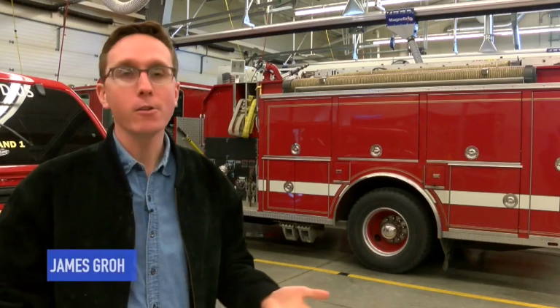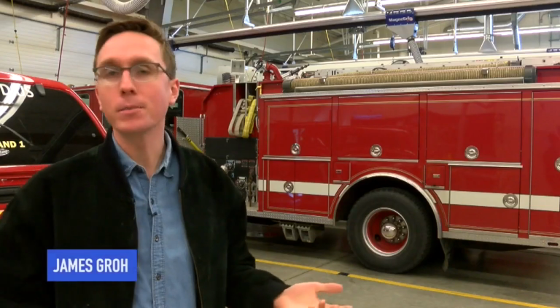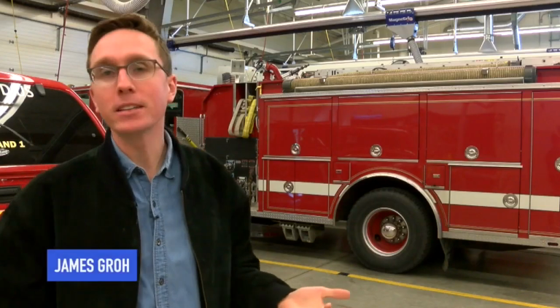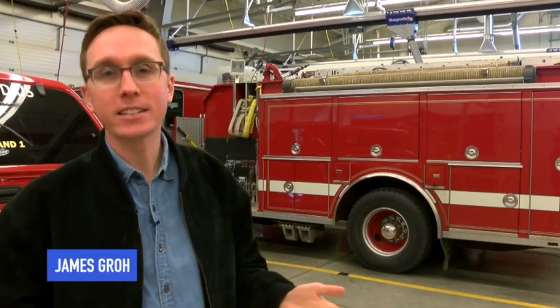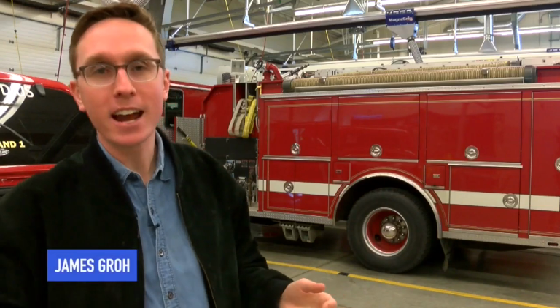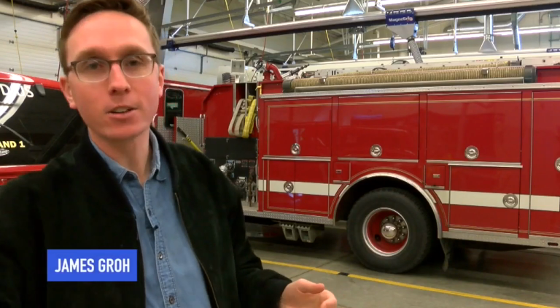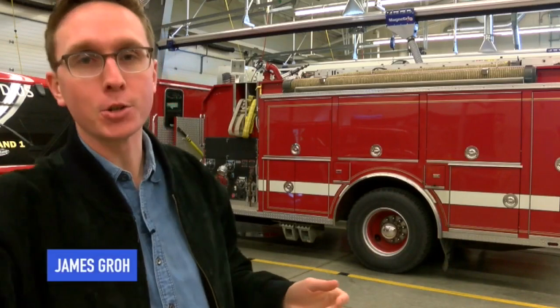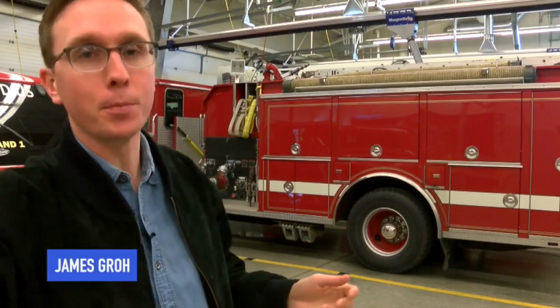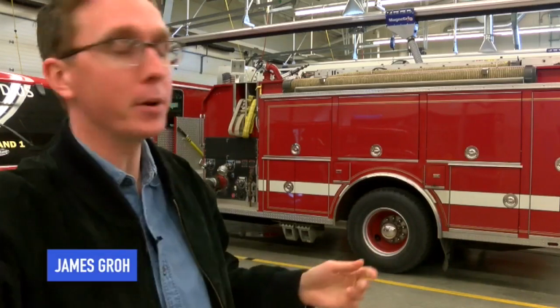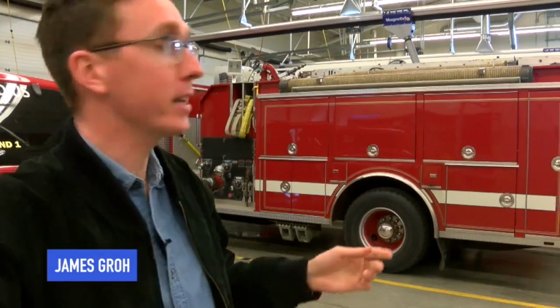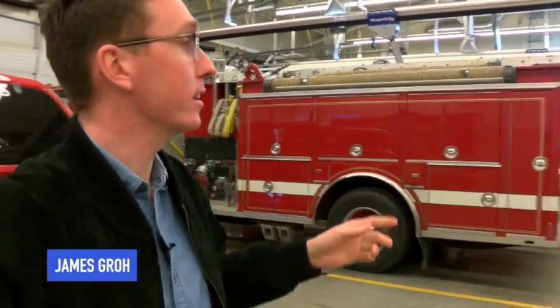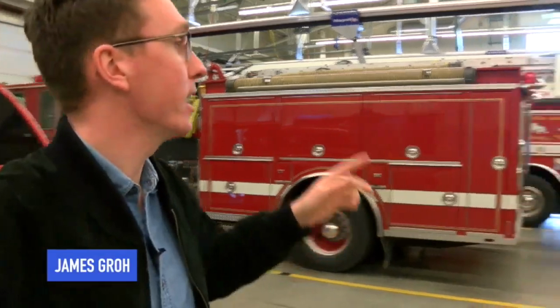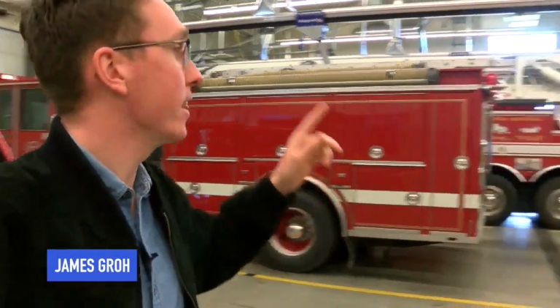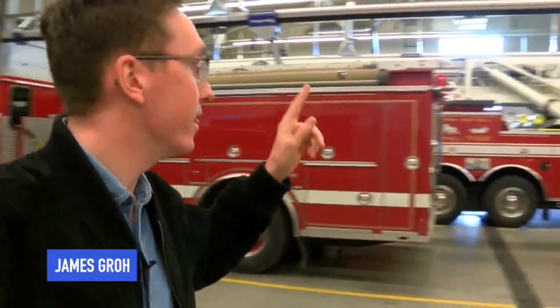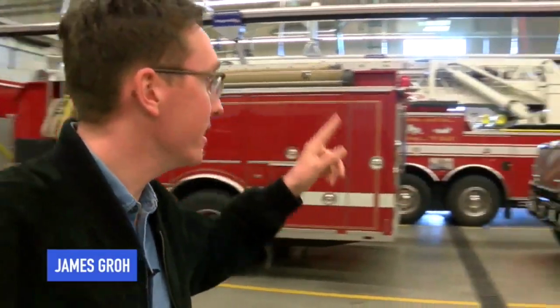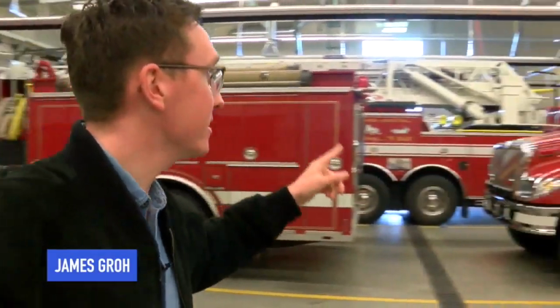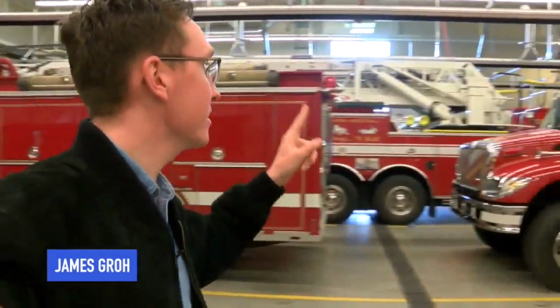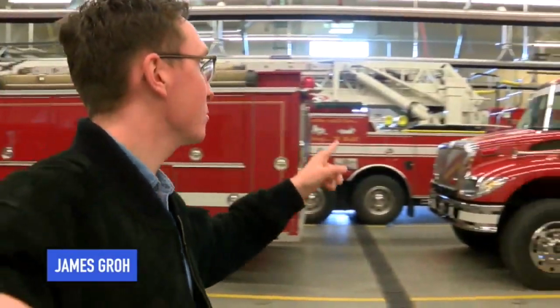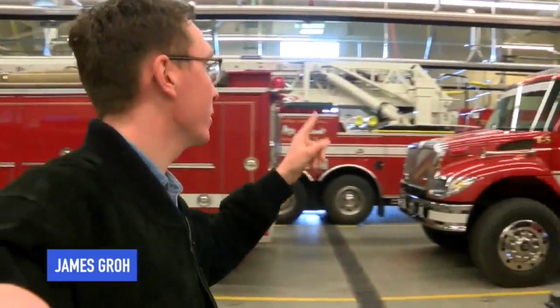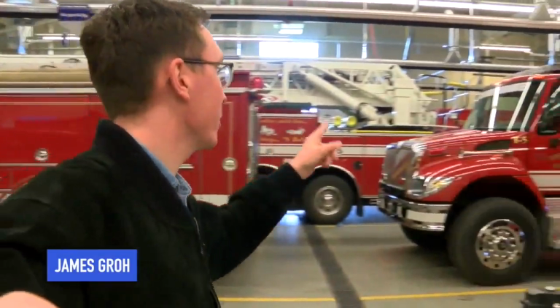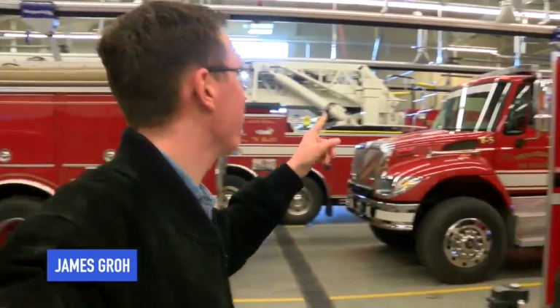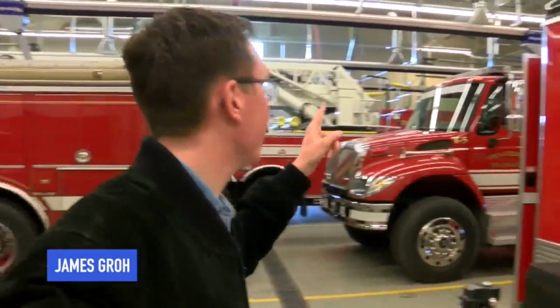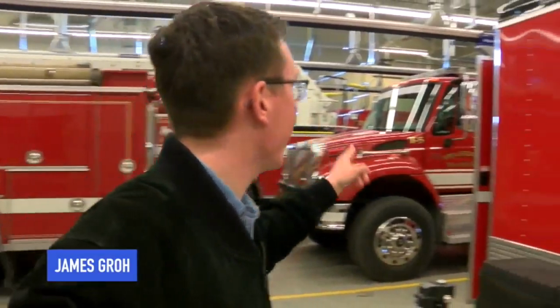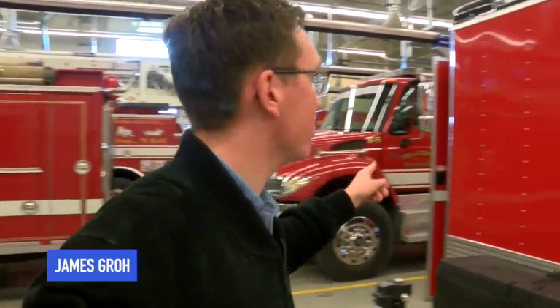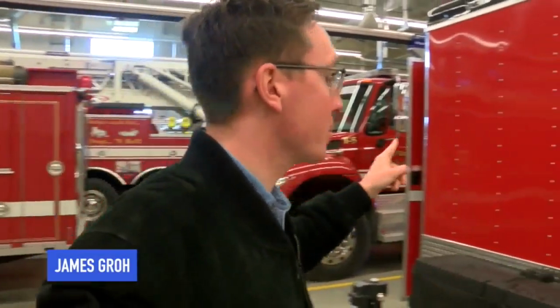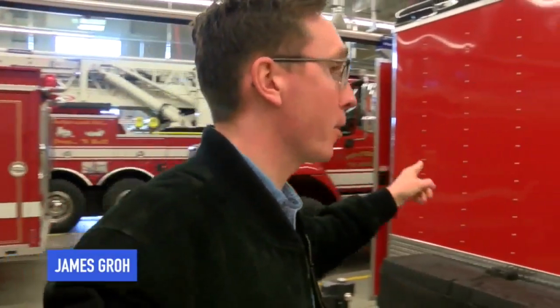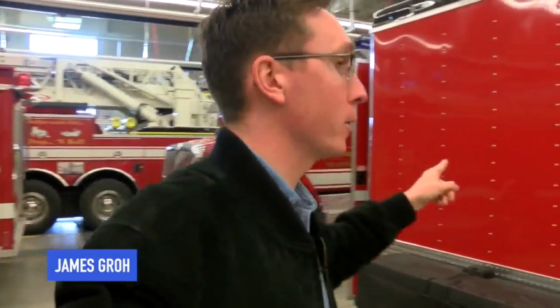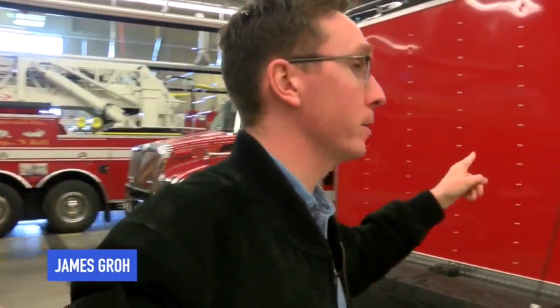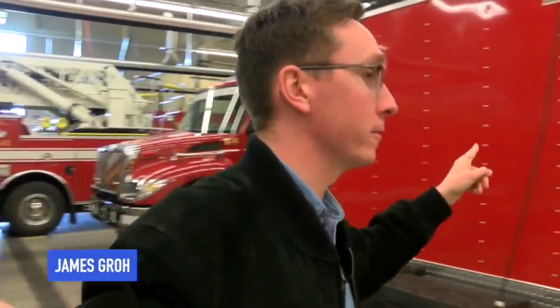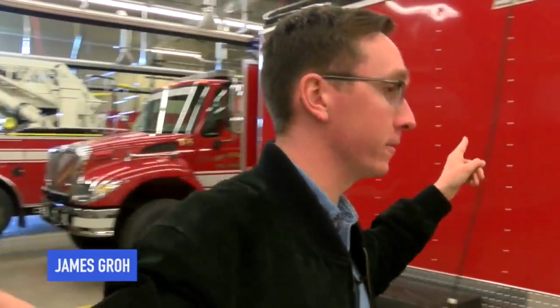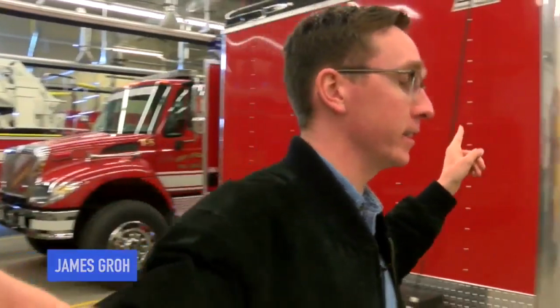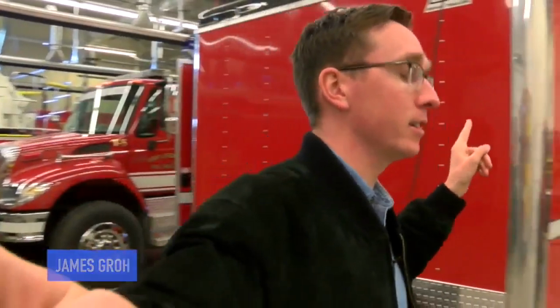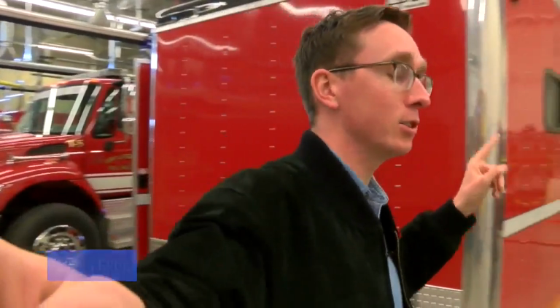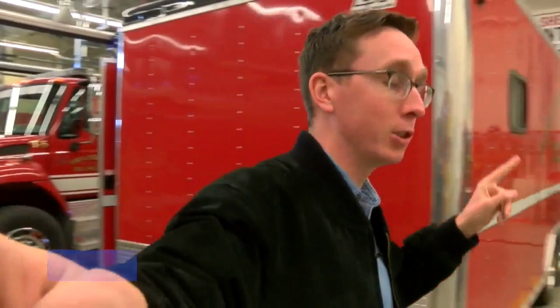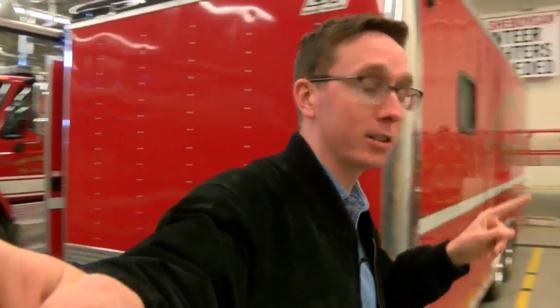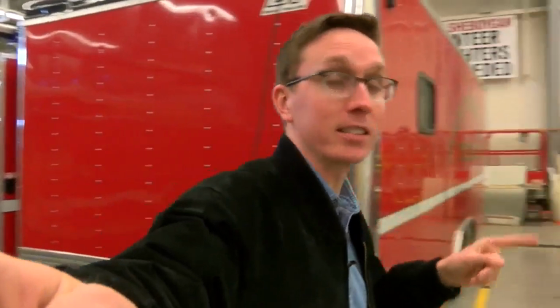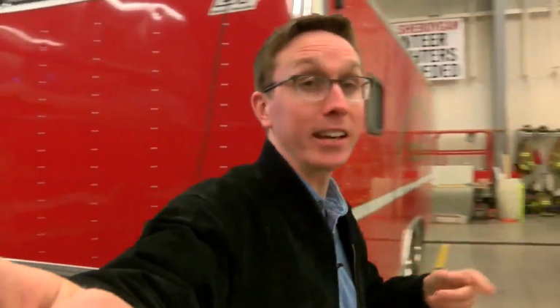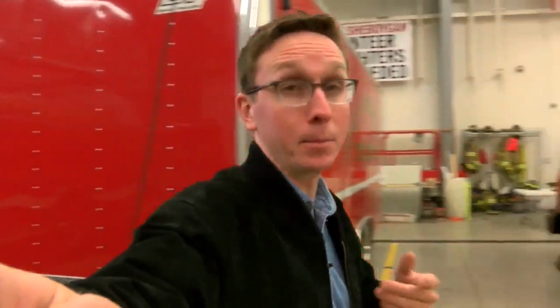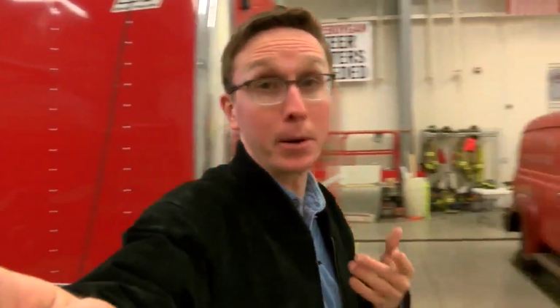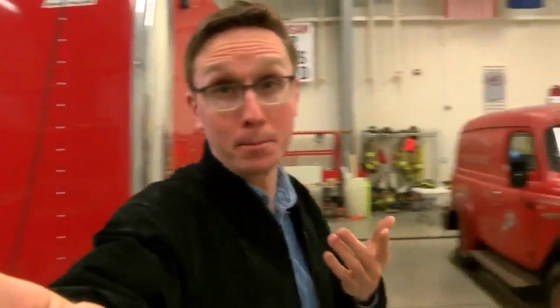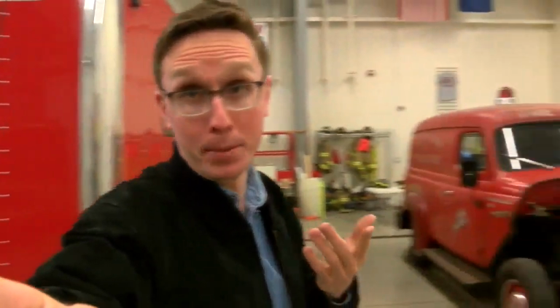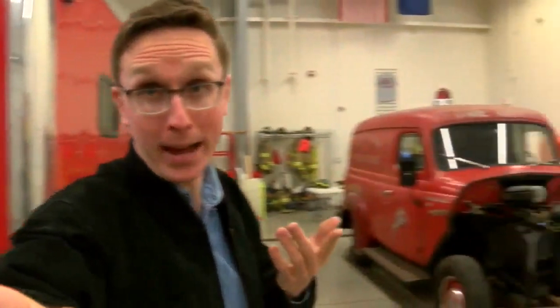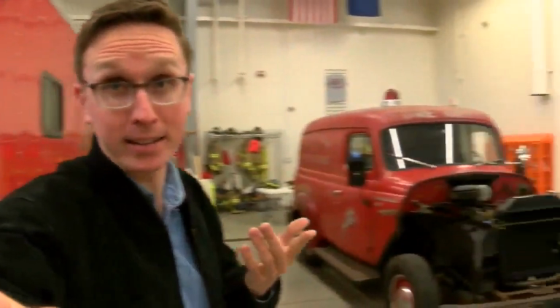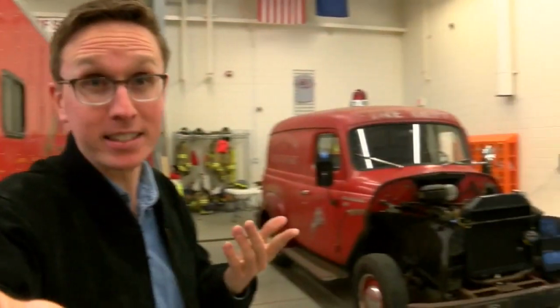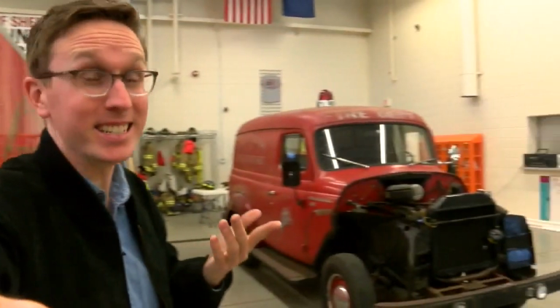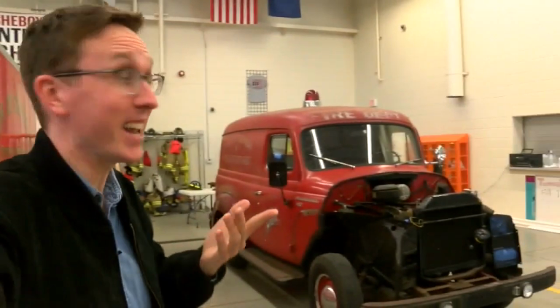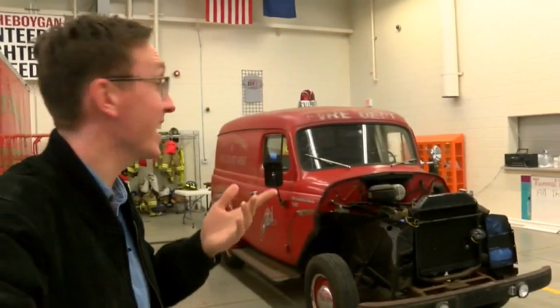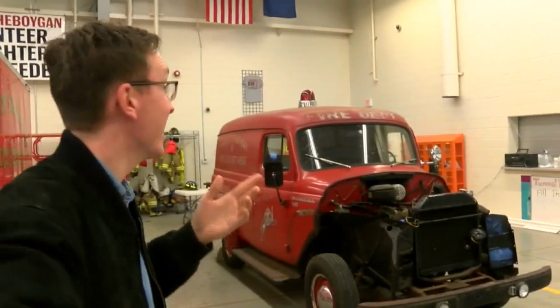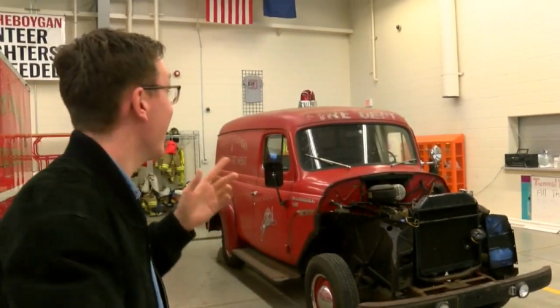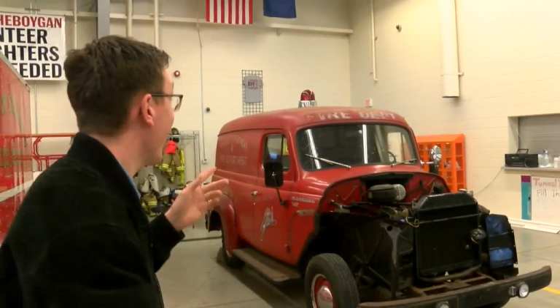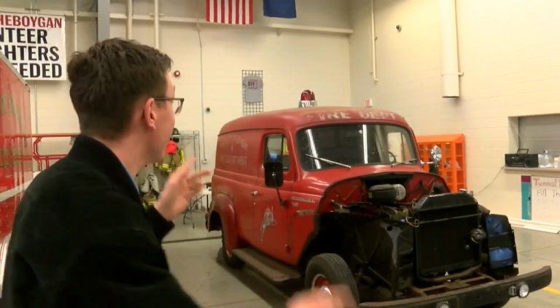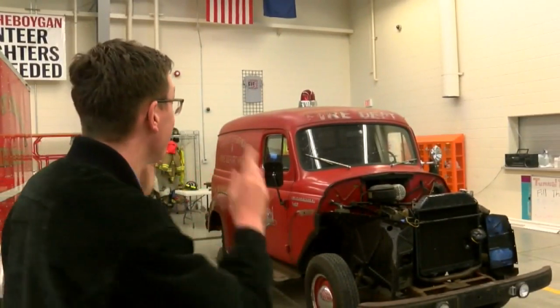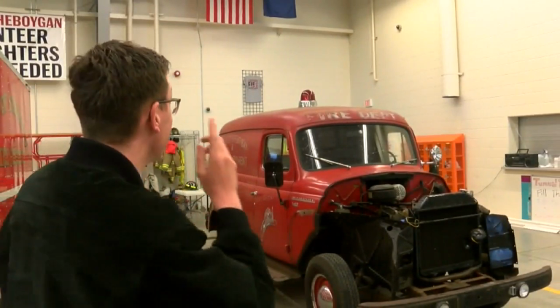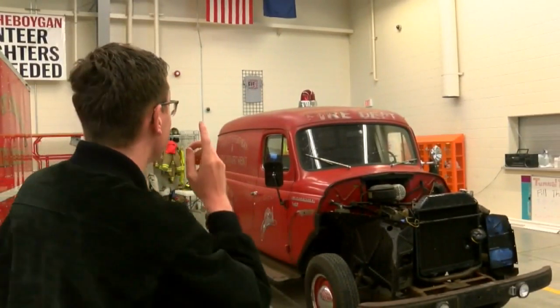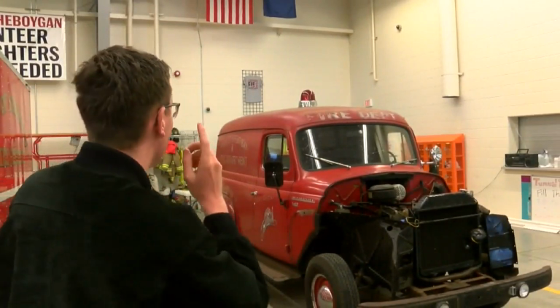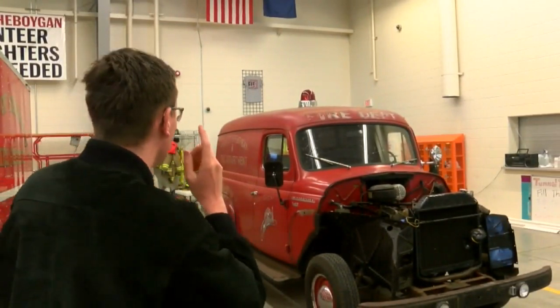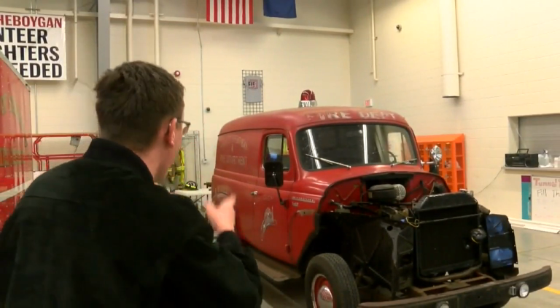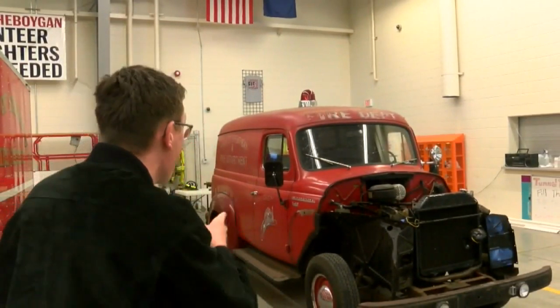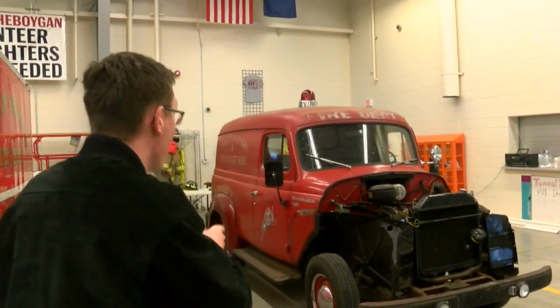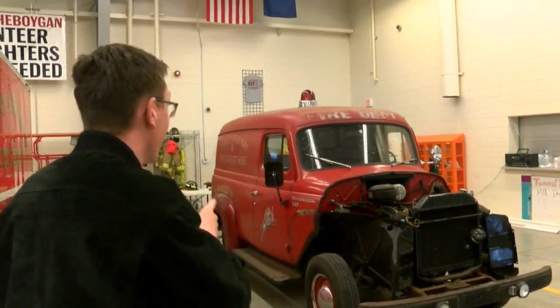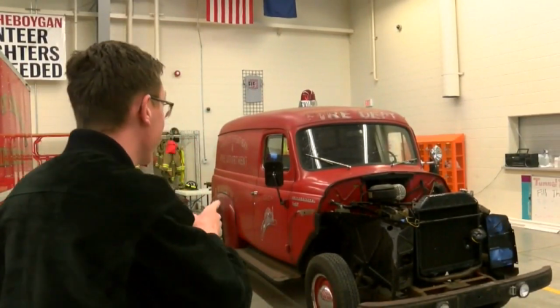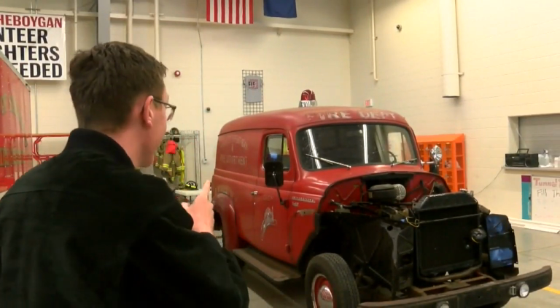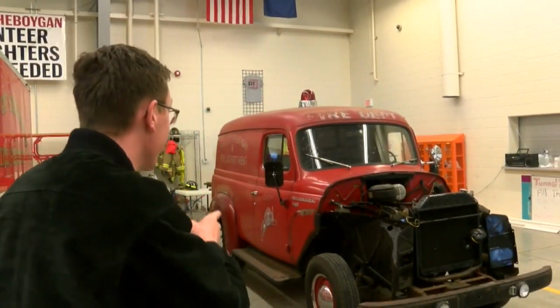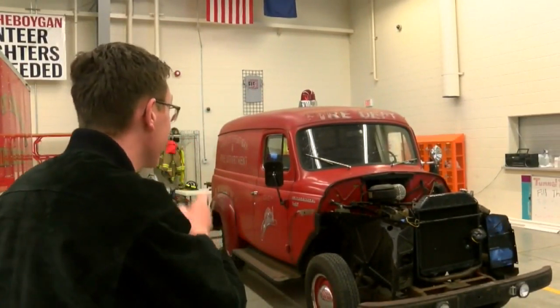Now I'm in the town of Sheboygan. This is what their fire department fleet looks like today, but back in the day it actually looked a lot more like this.